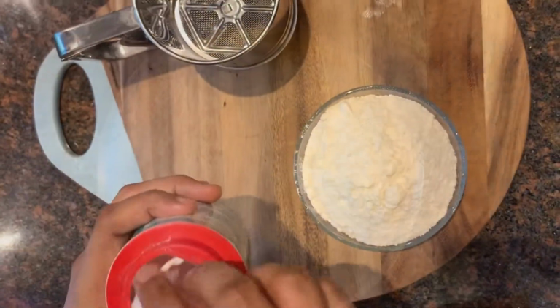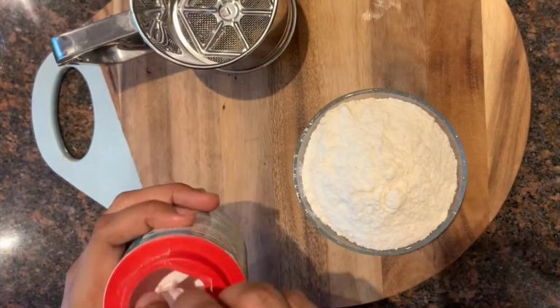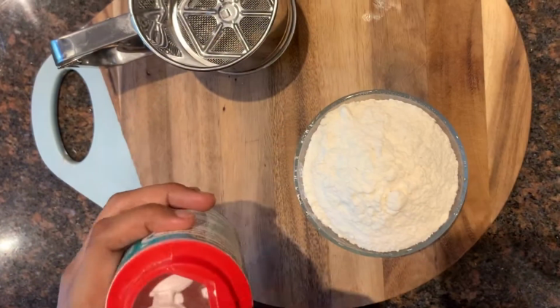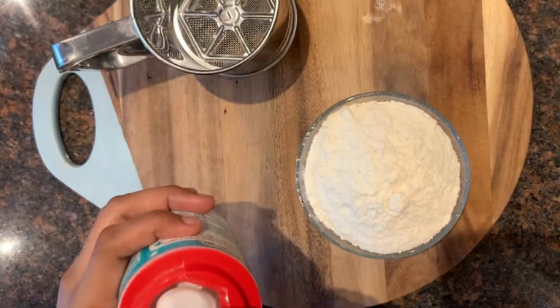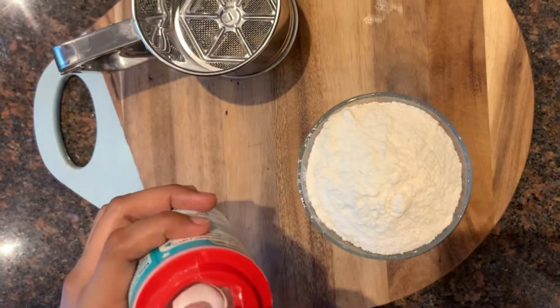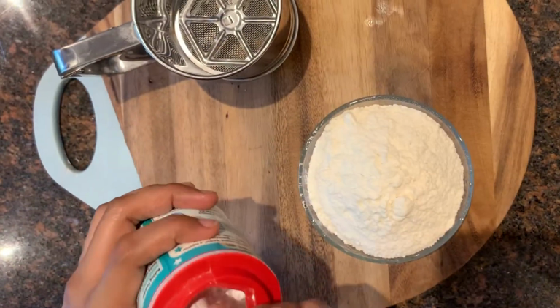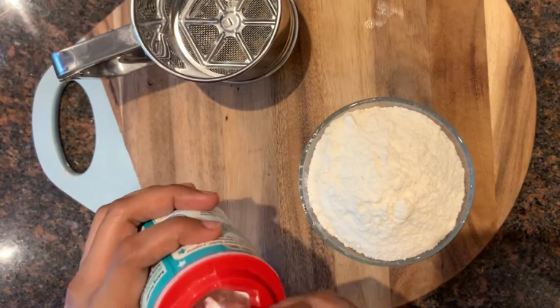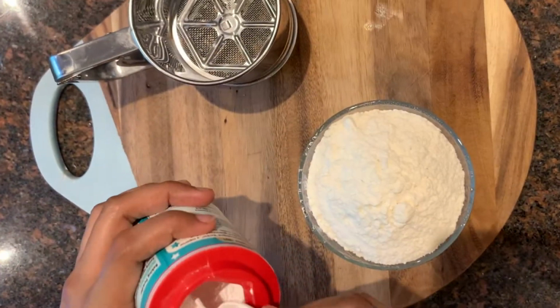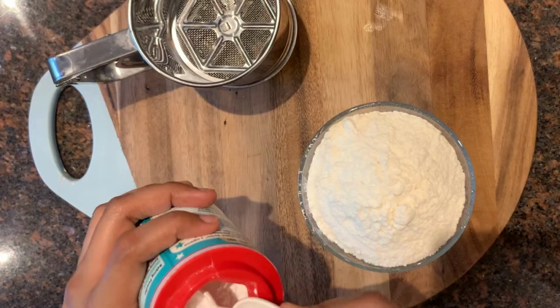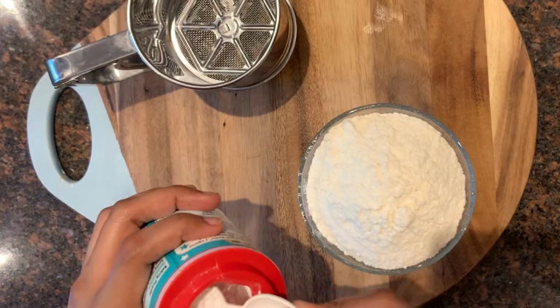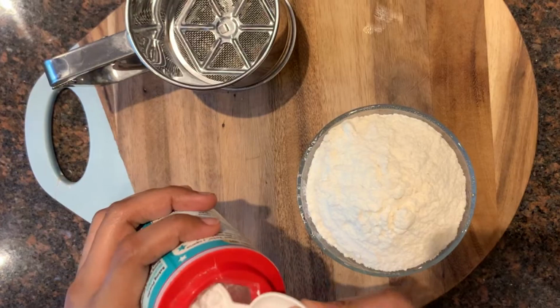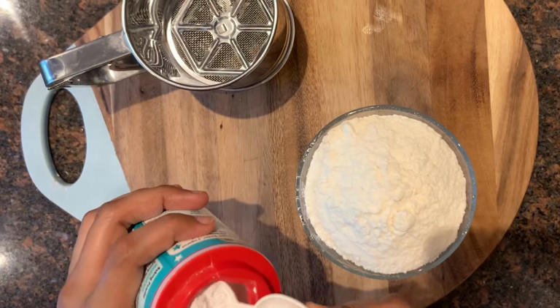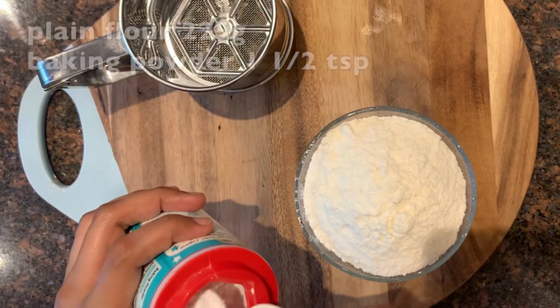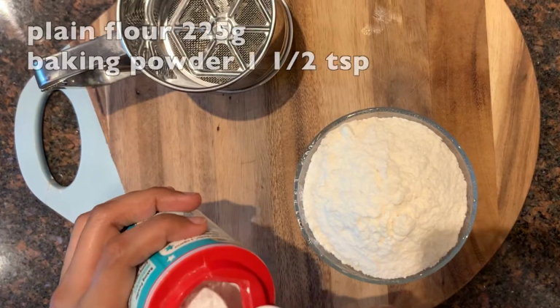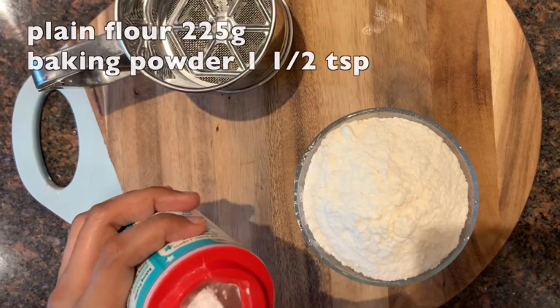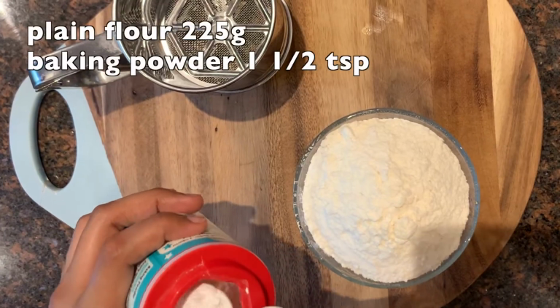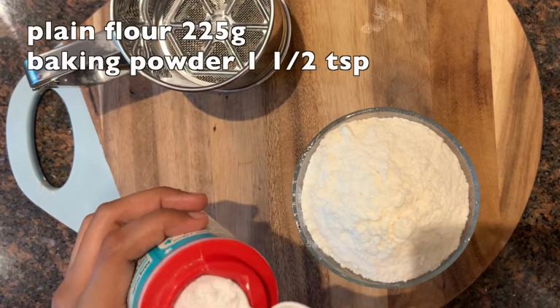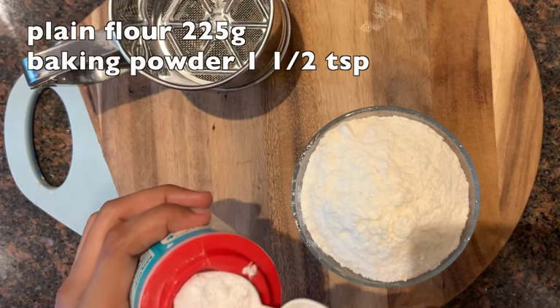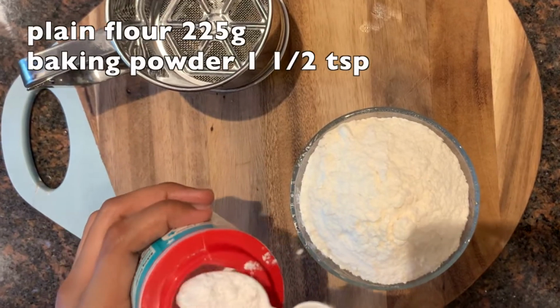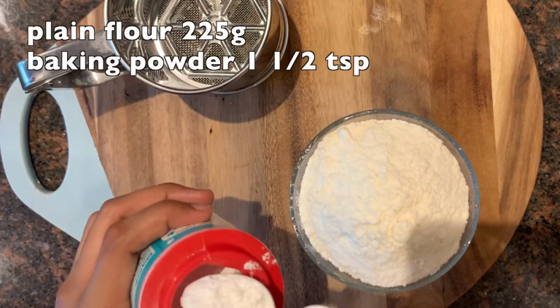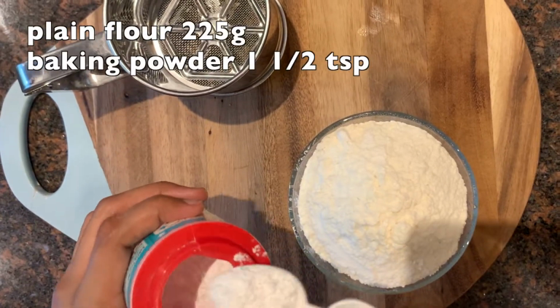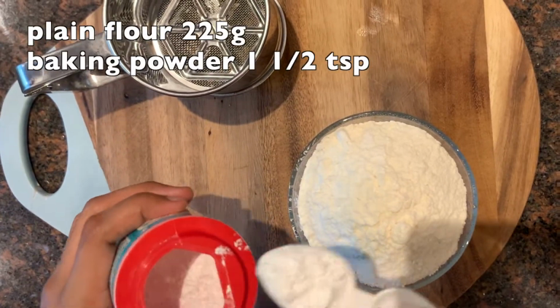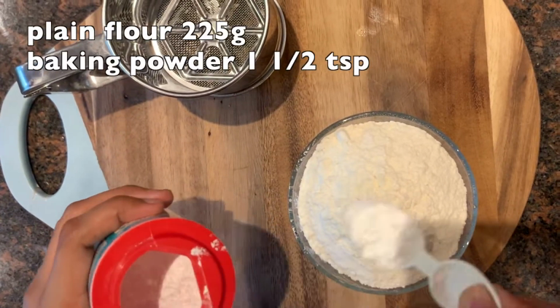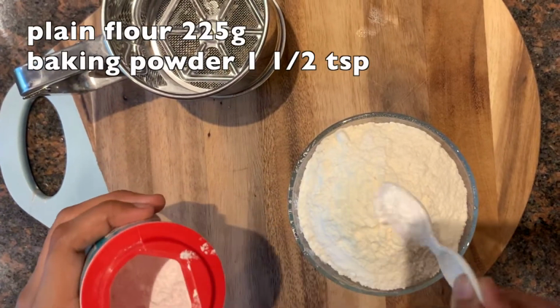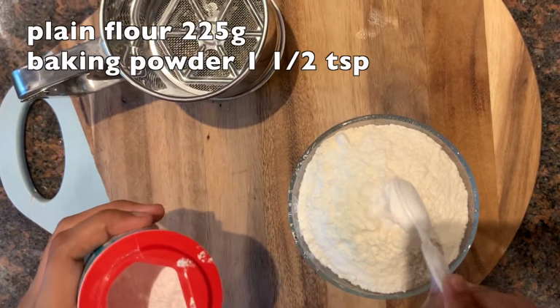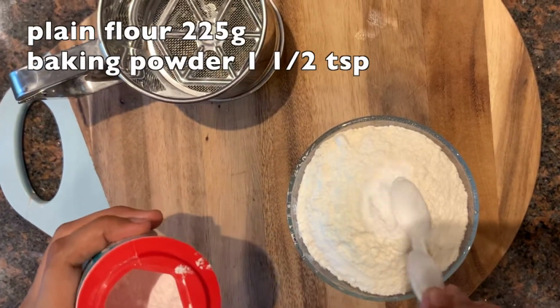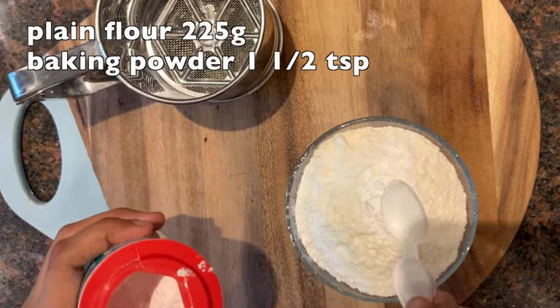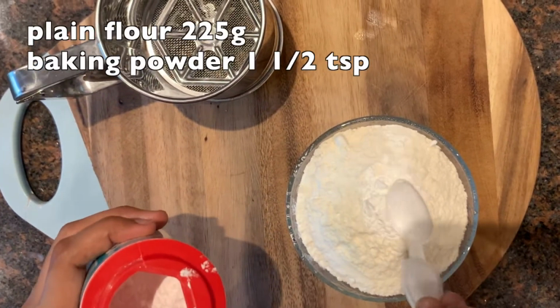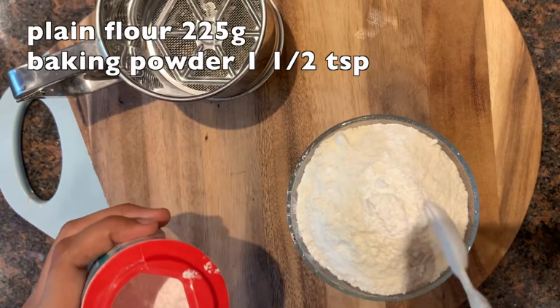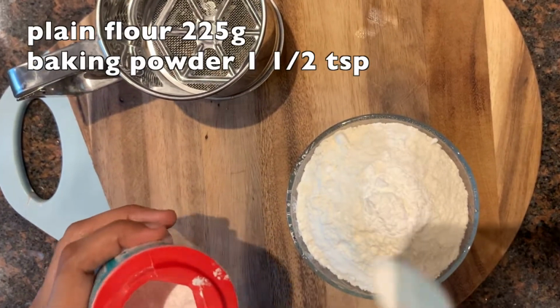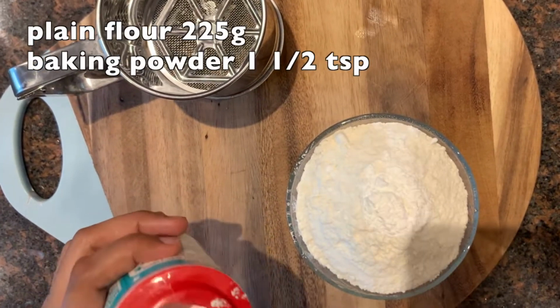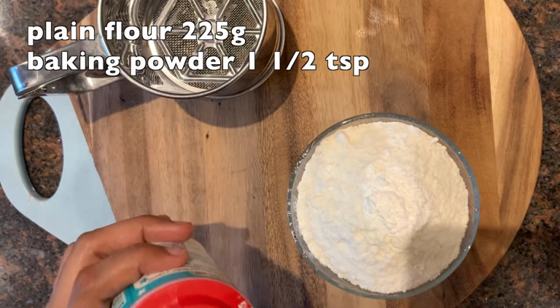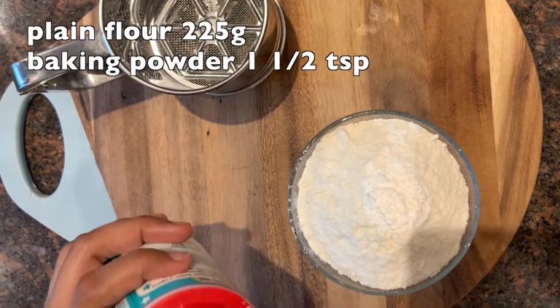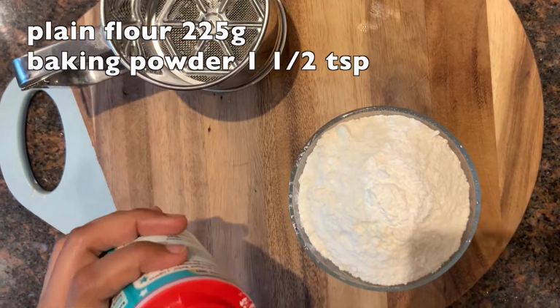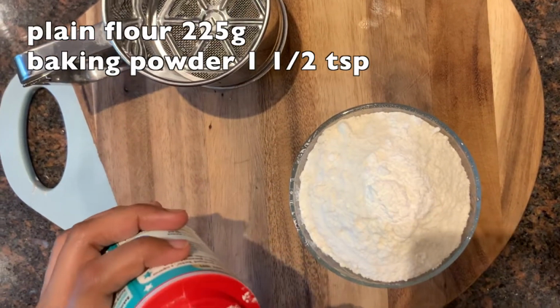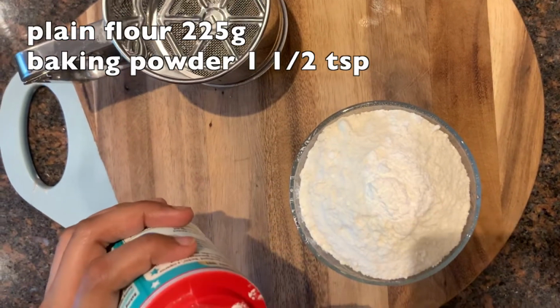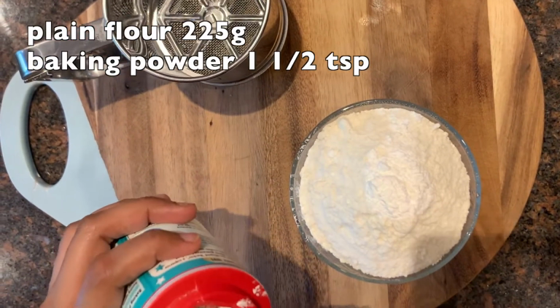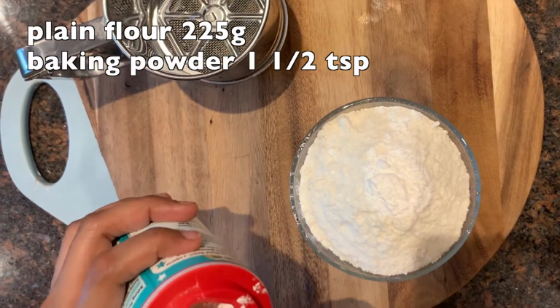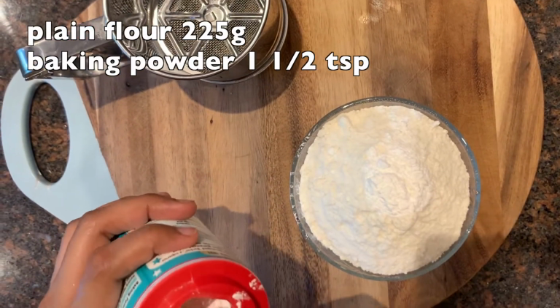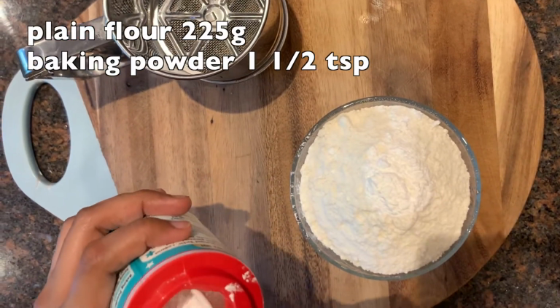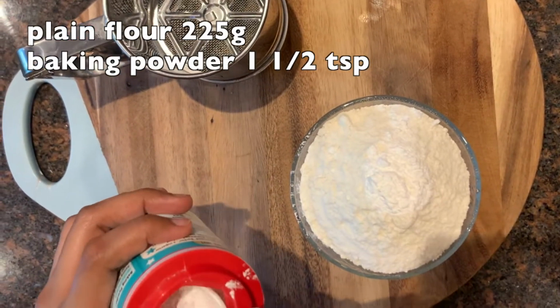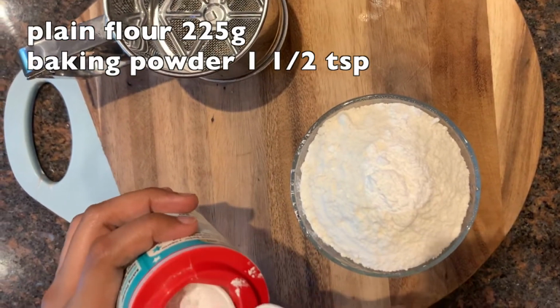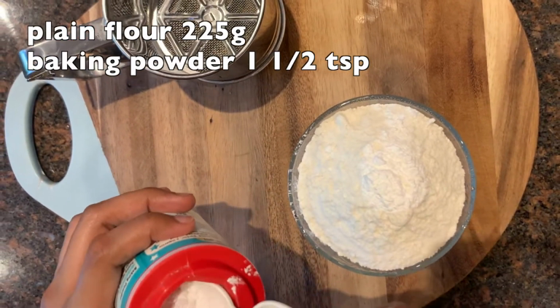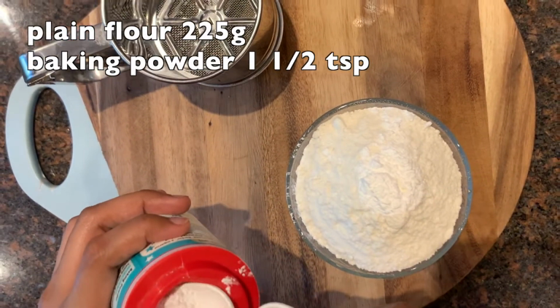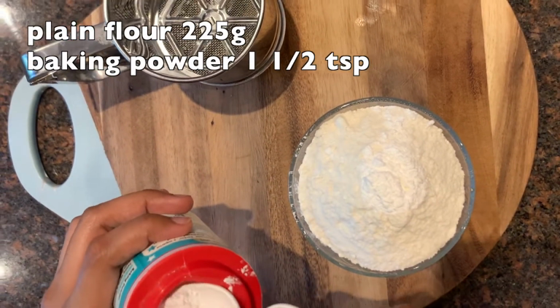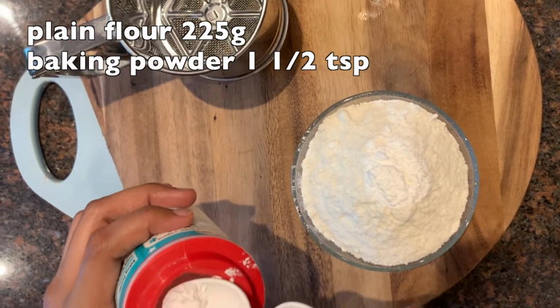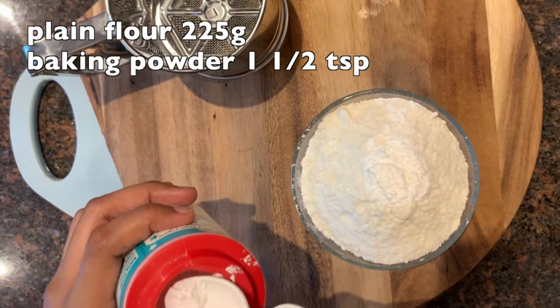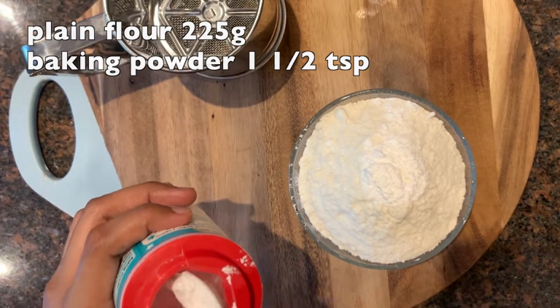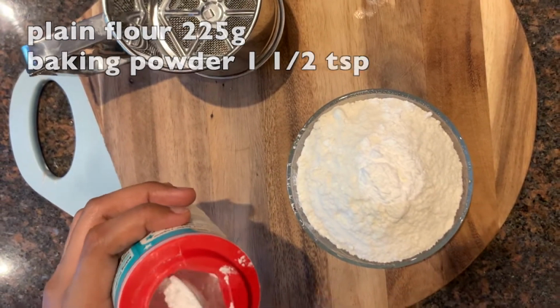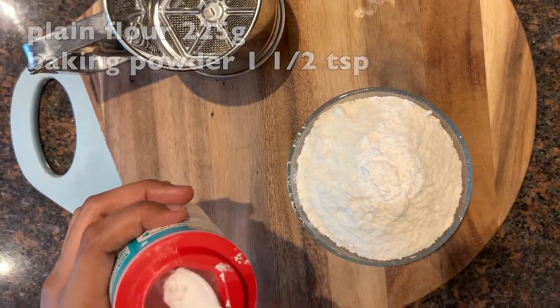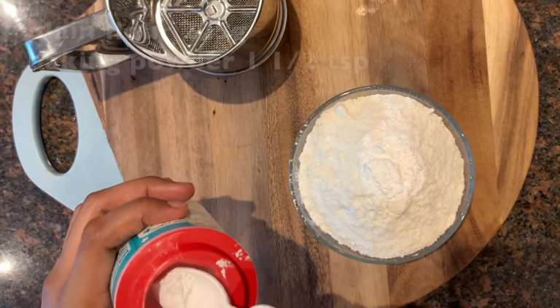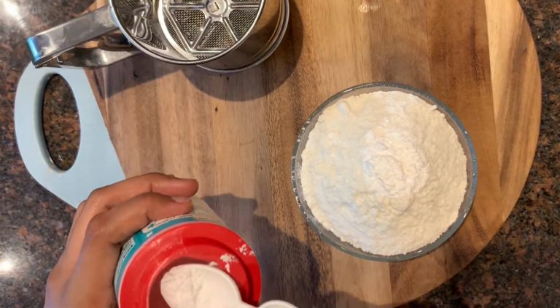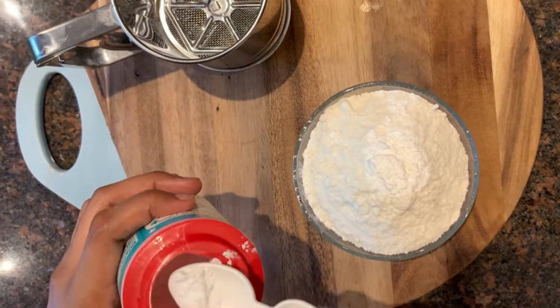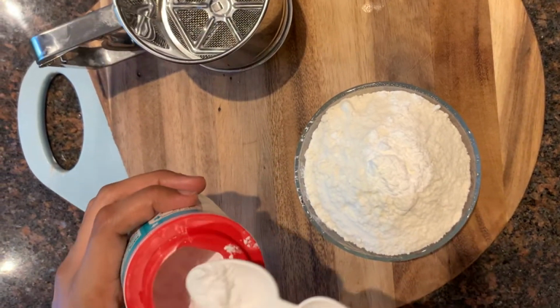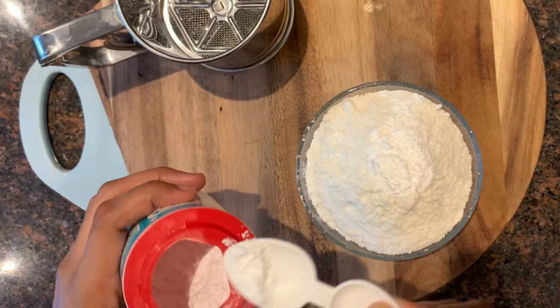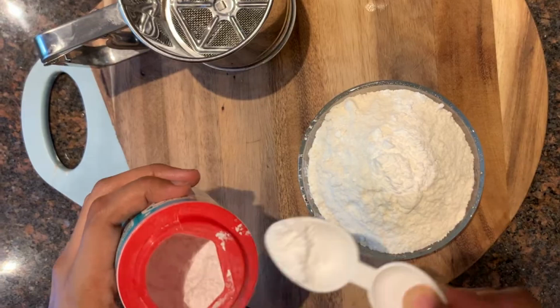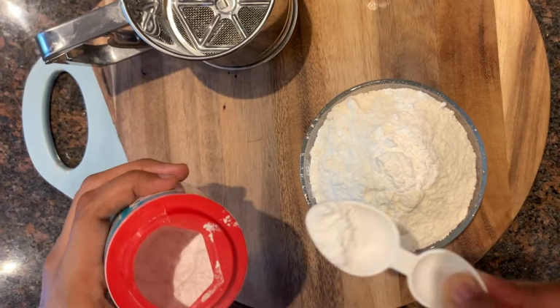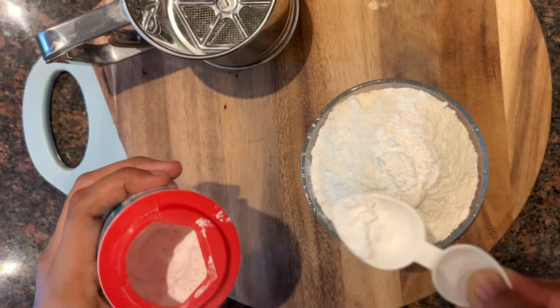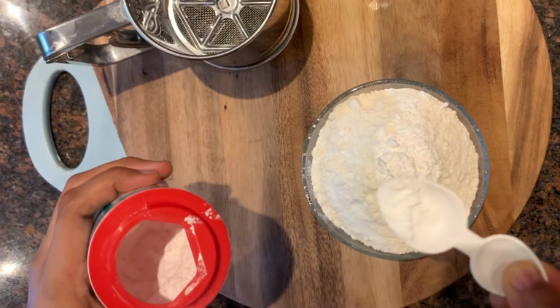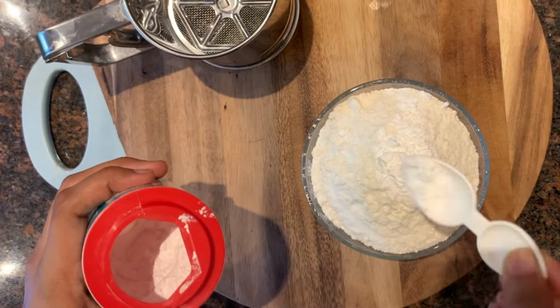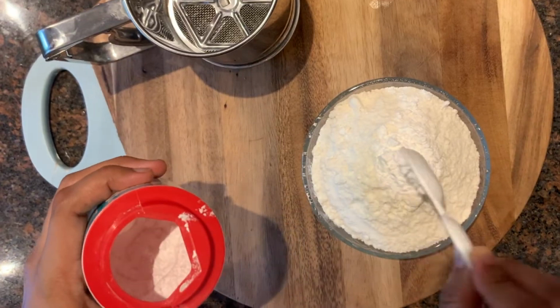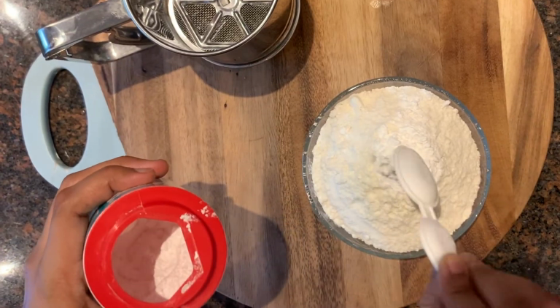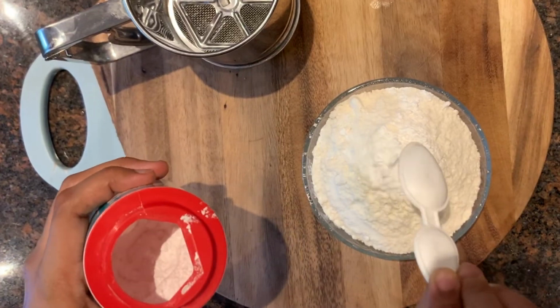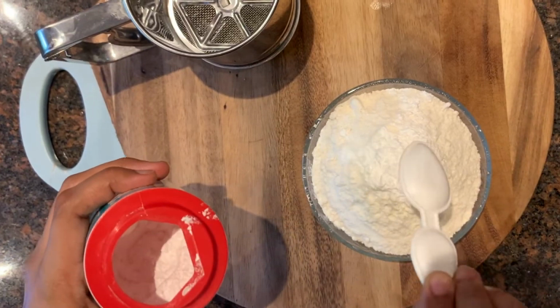Here I've taken 225 grams of plain flour and I'm adding one and a half teaspoons of baking powder into it.